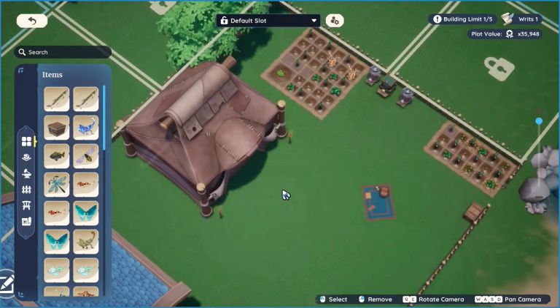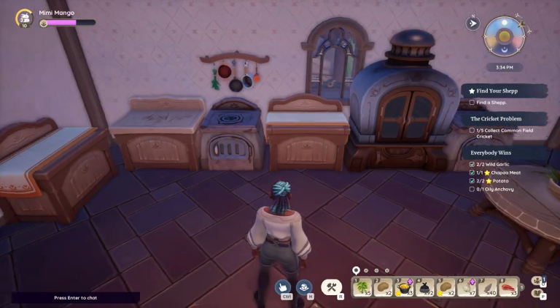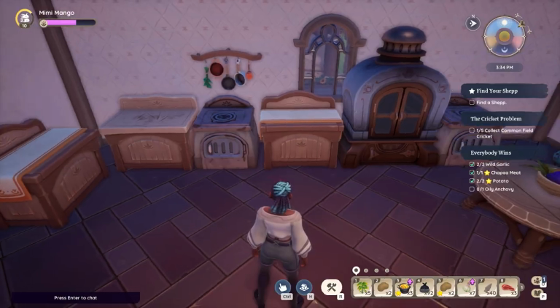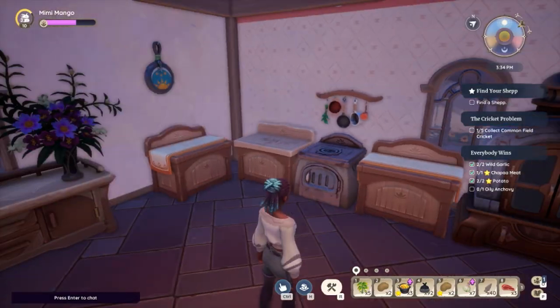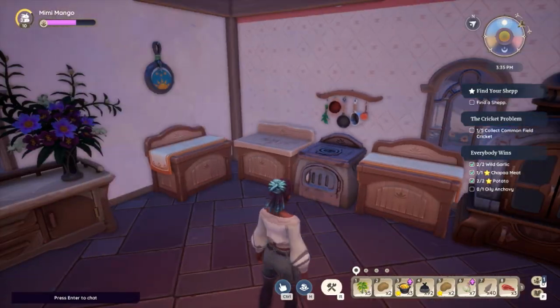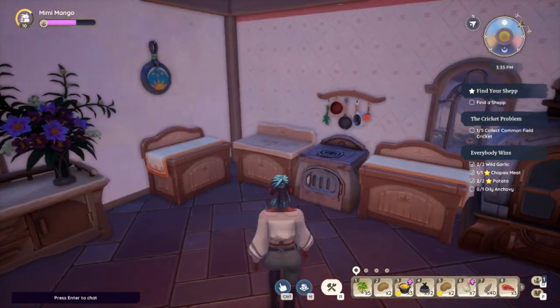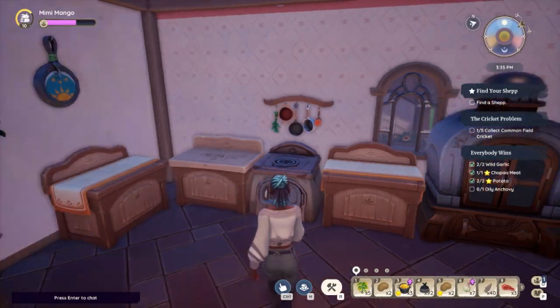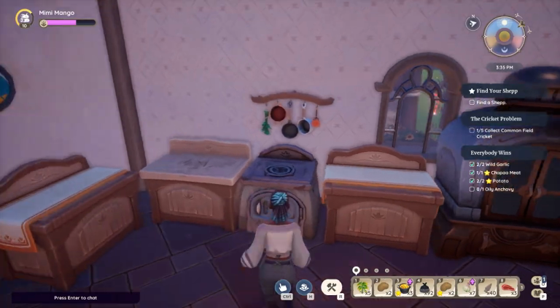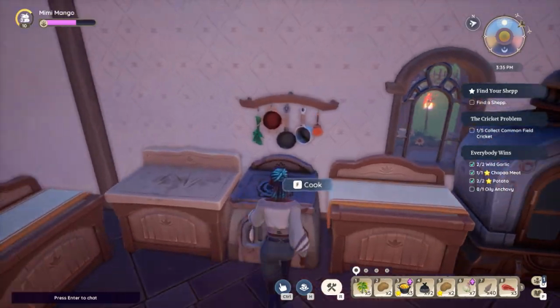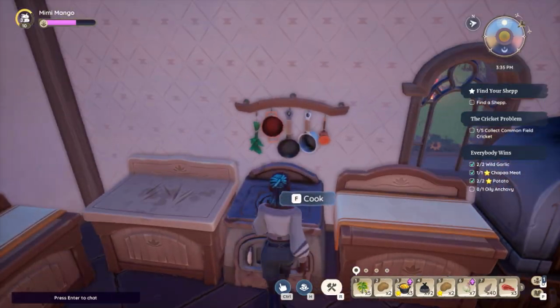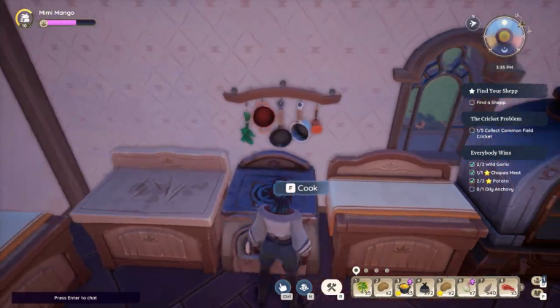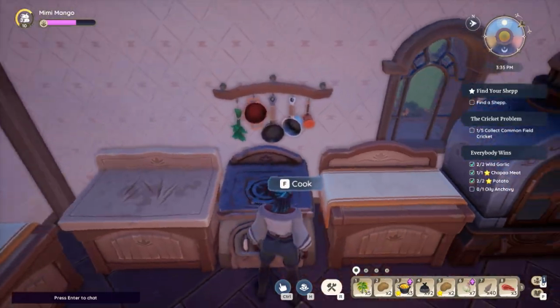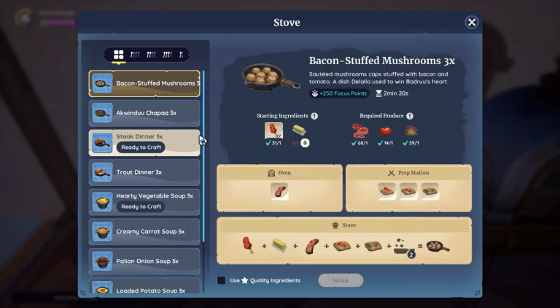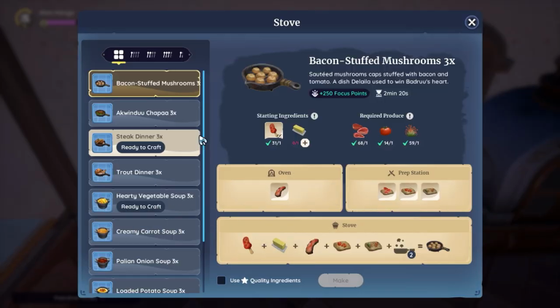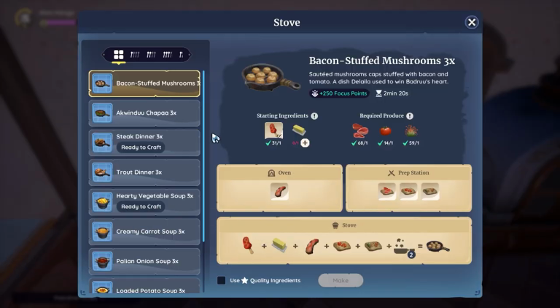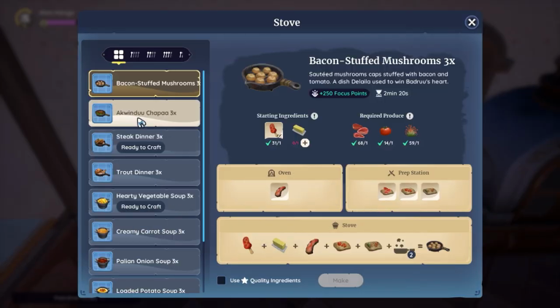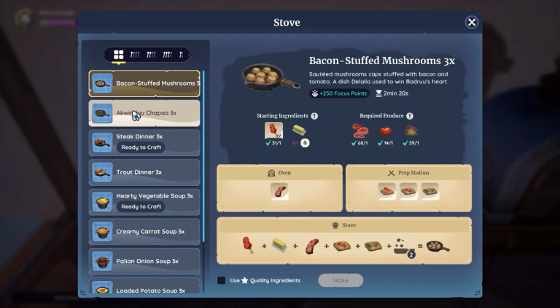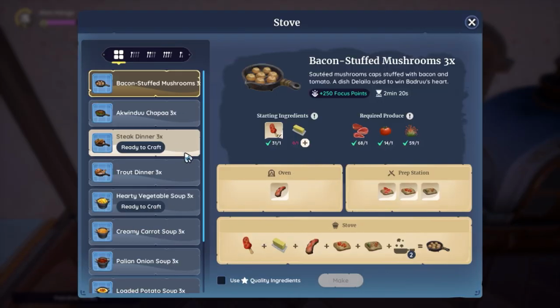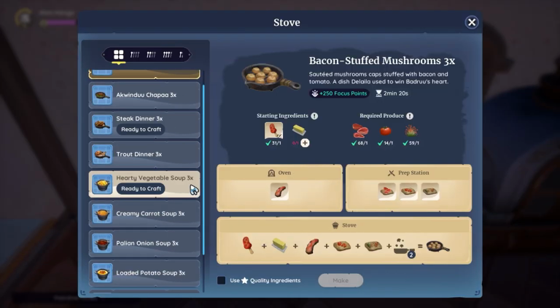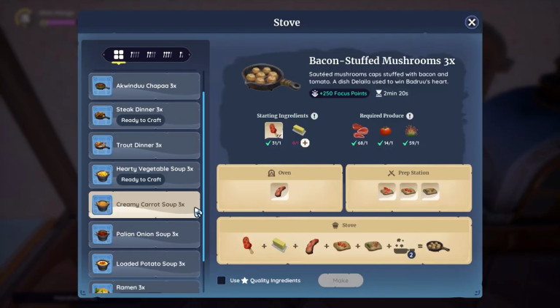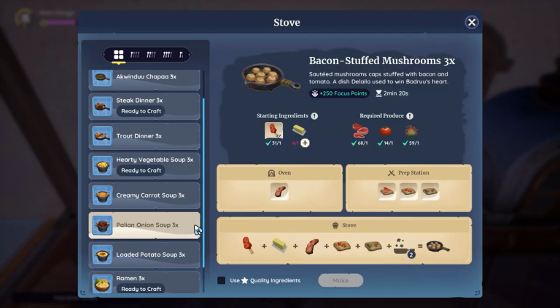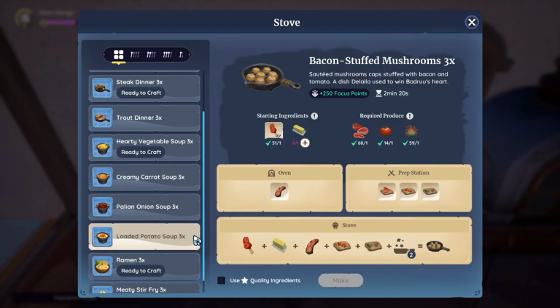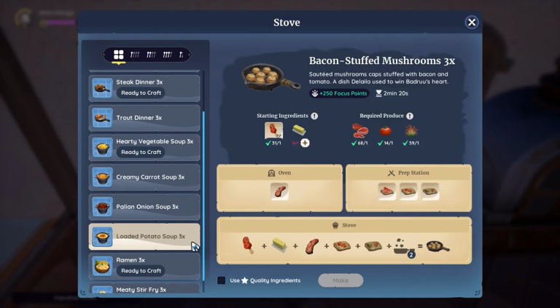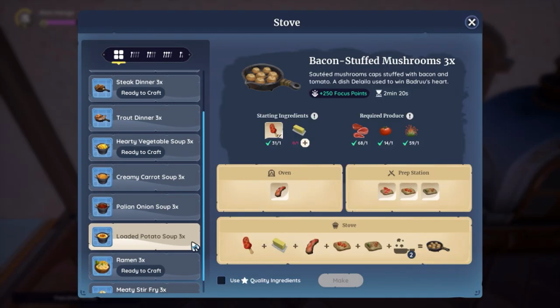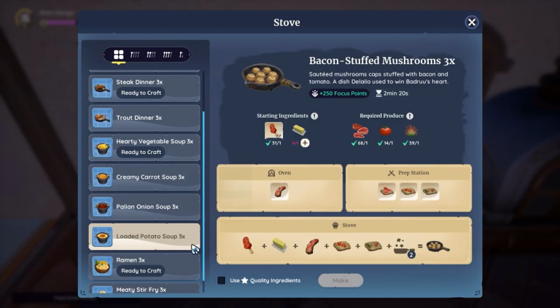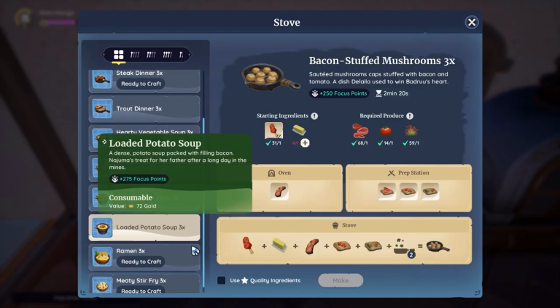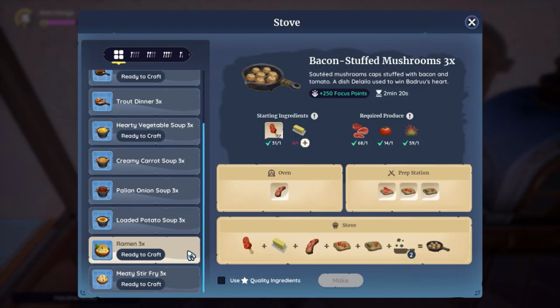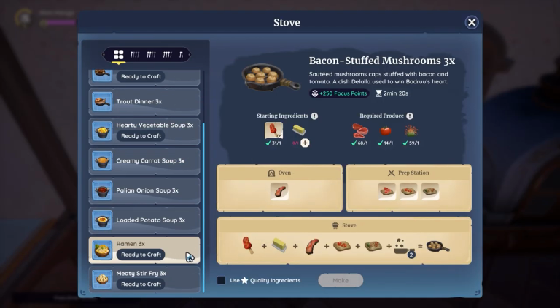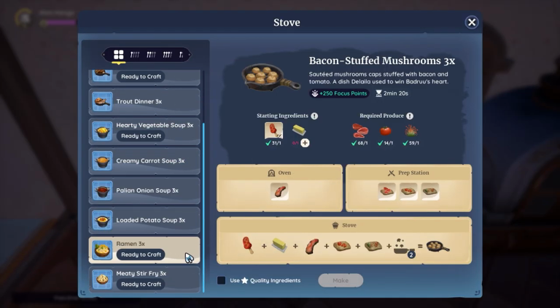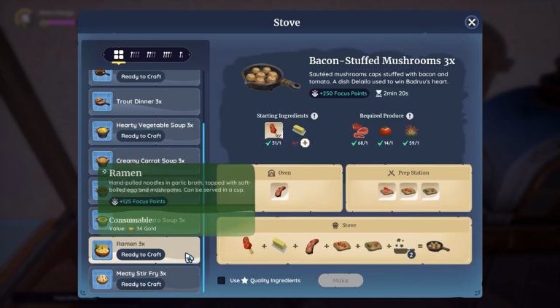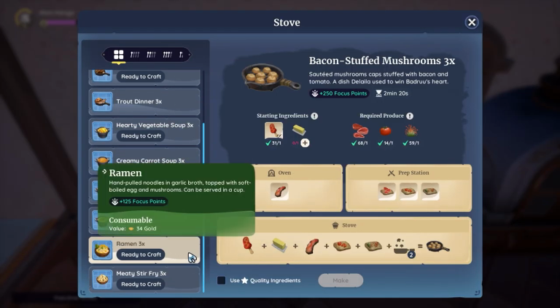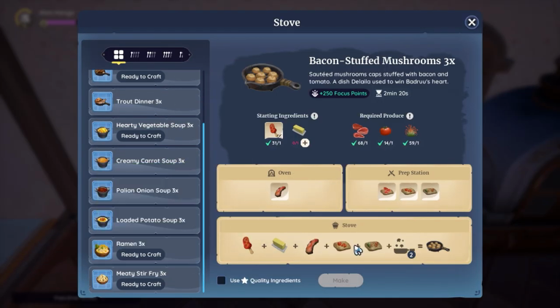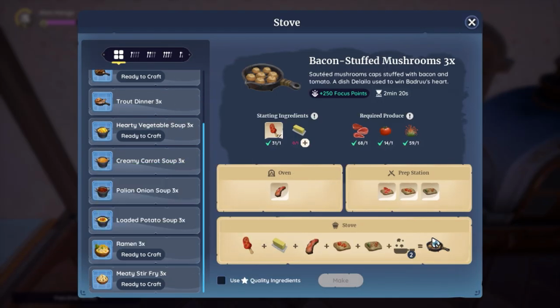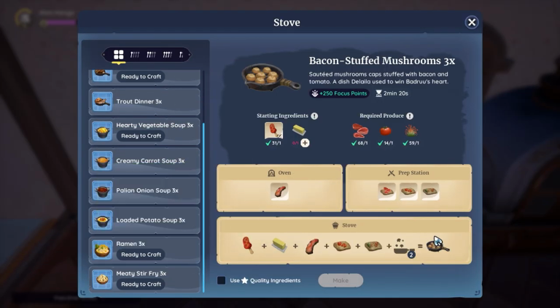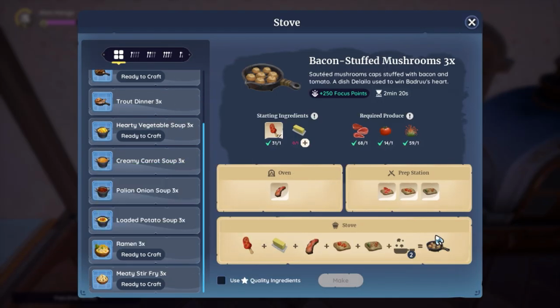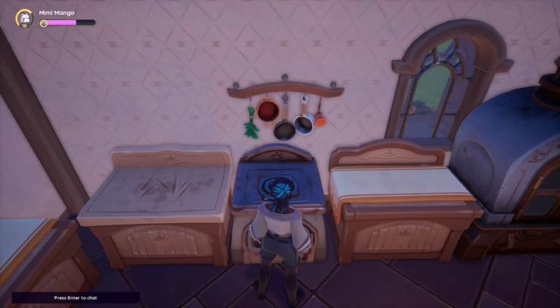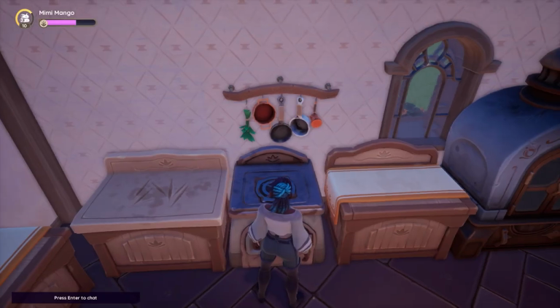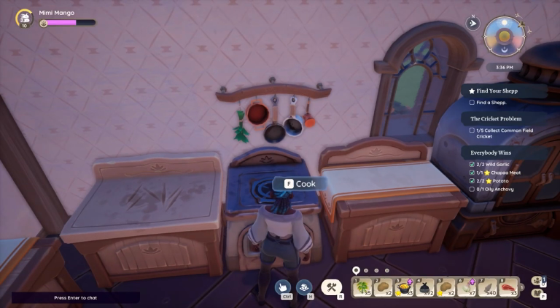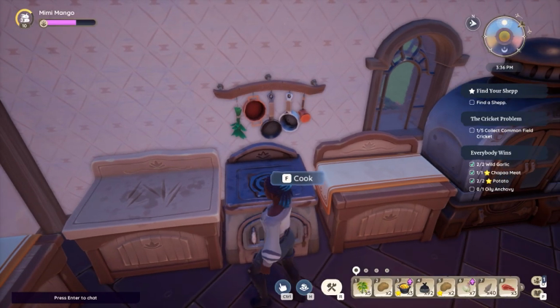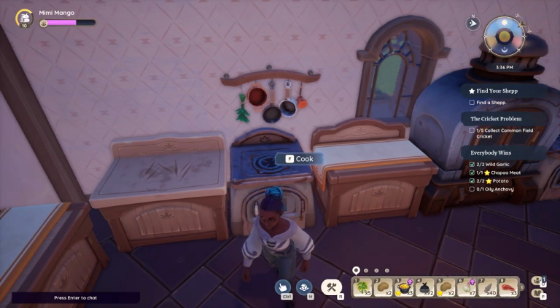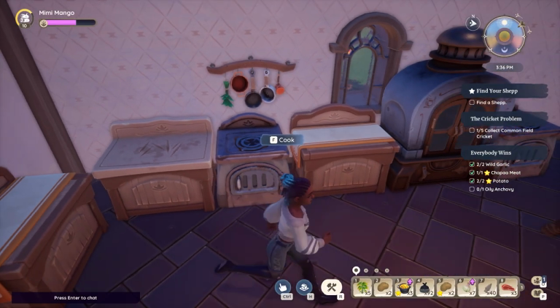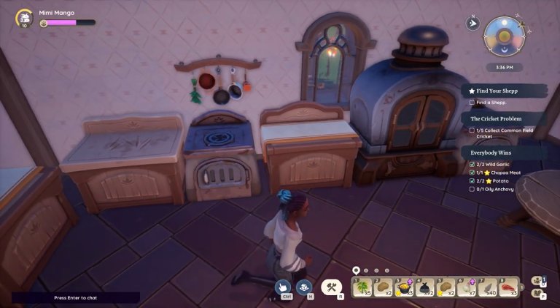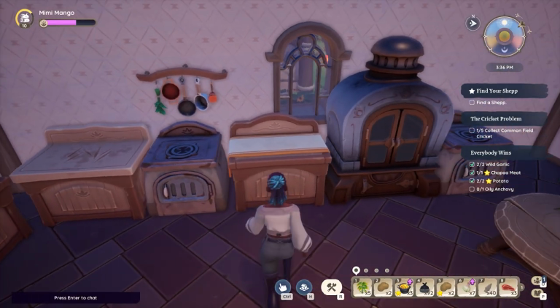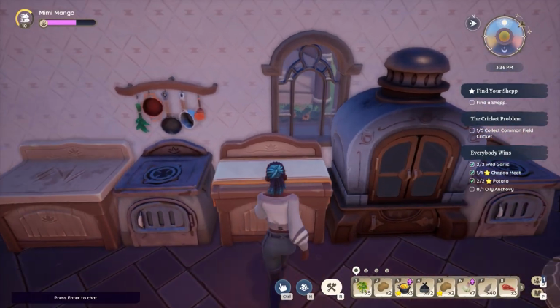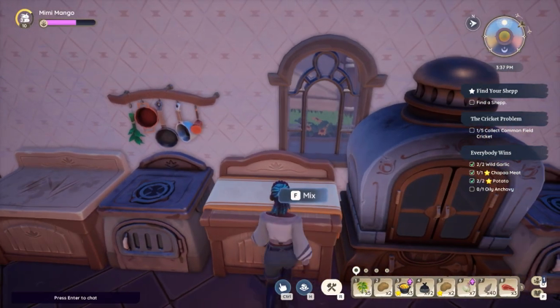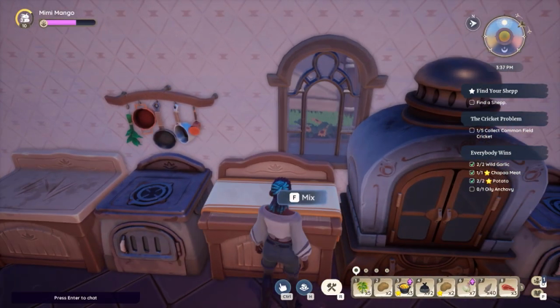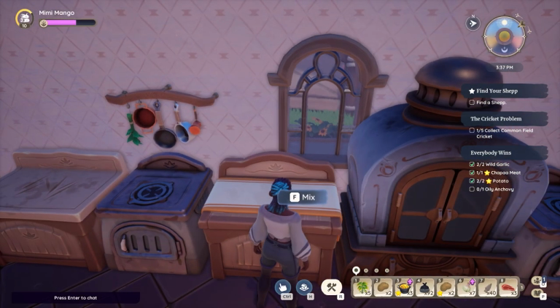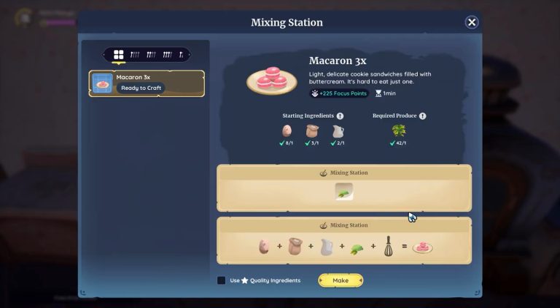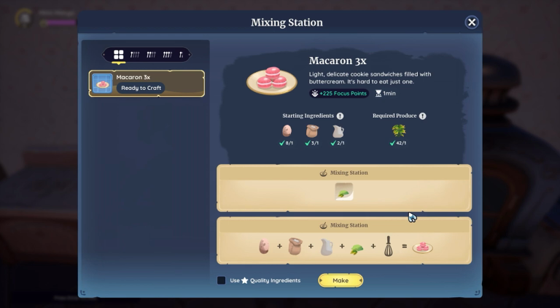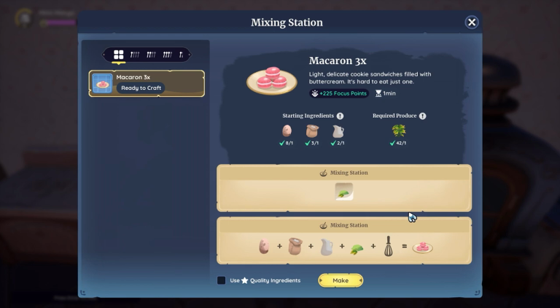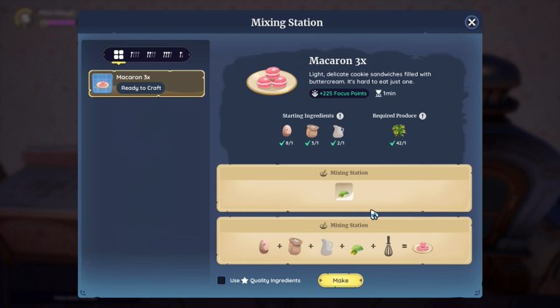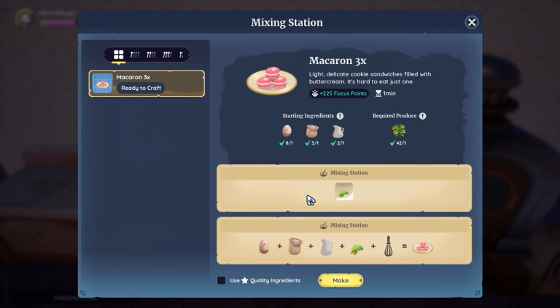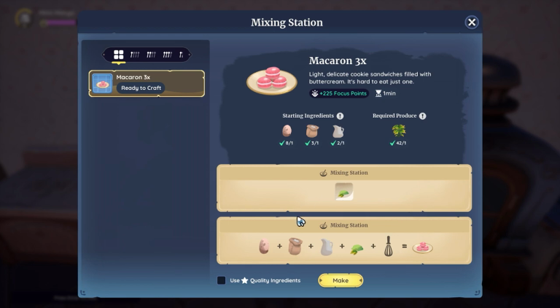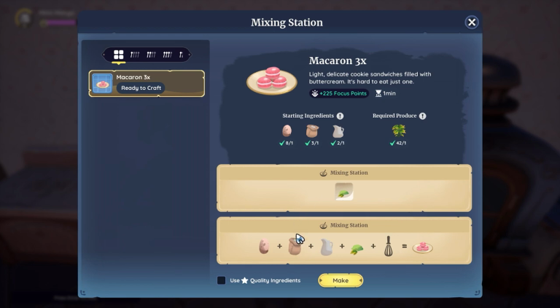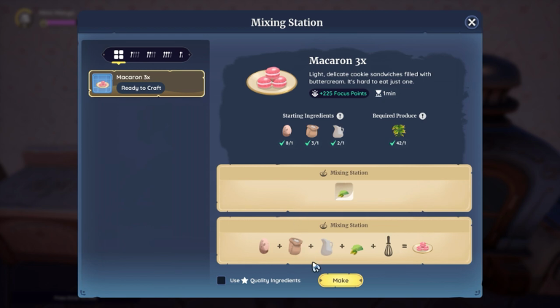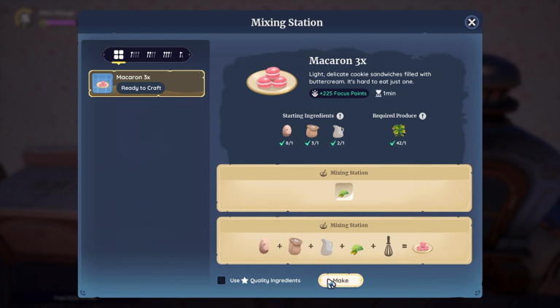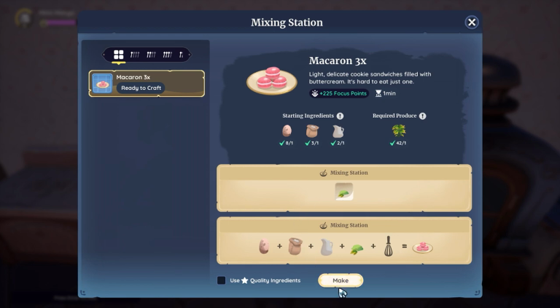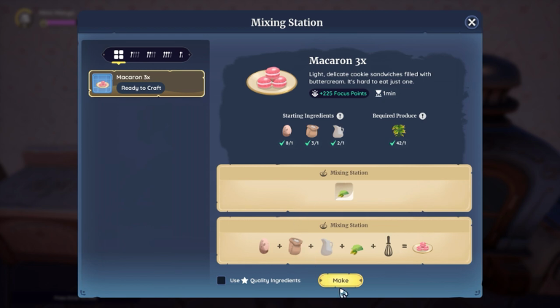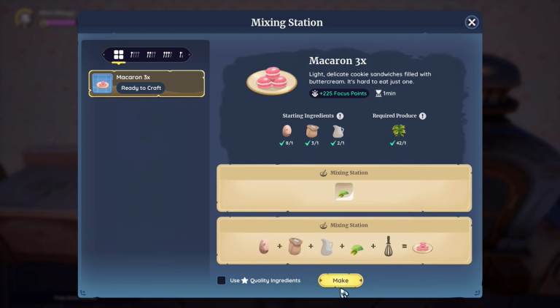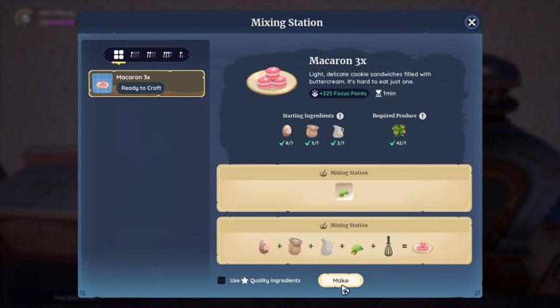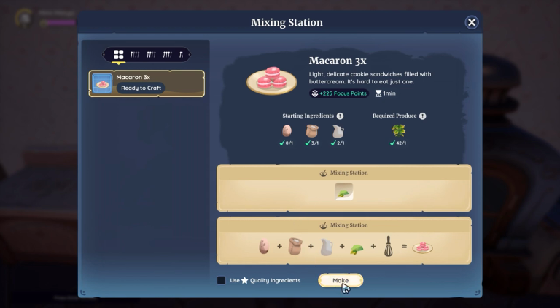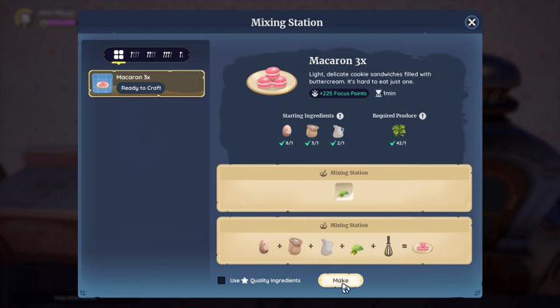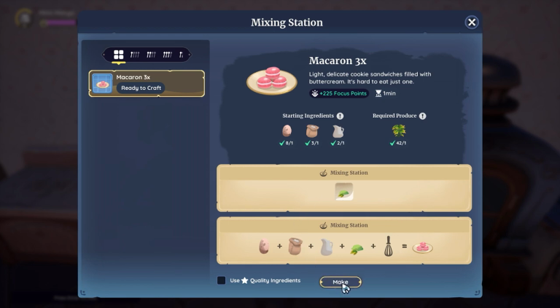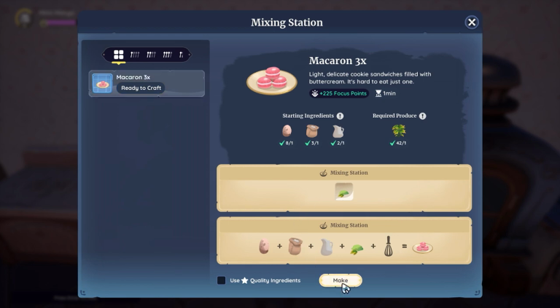Did you know each table in the kitchen can hold different recipes? For example, the prep table can have different ingredients from the stove and the oven.